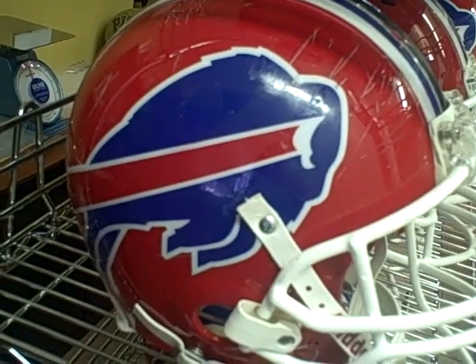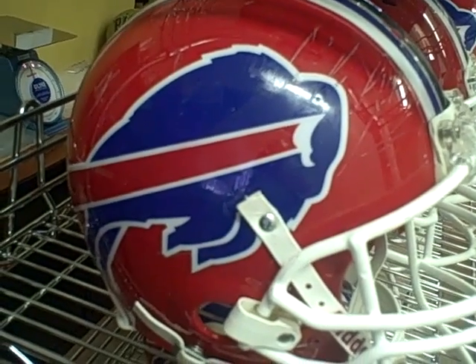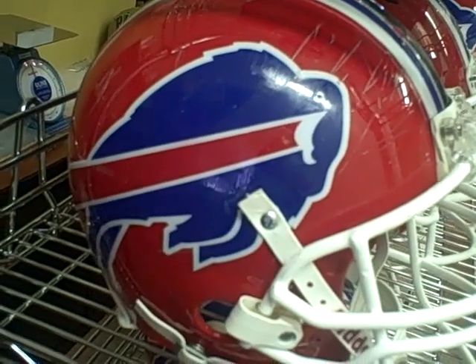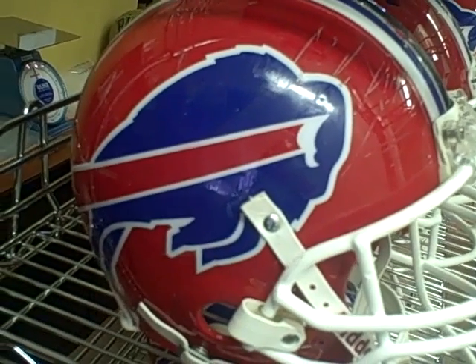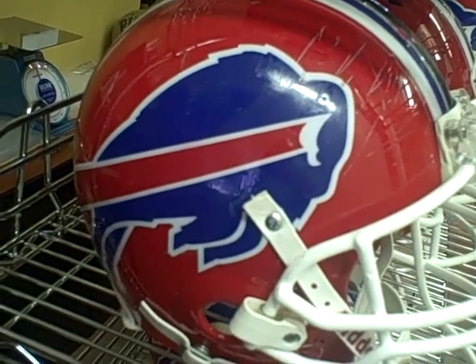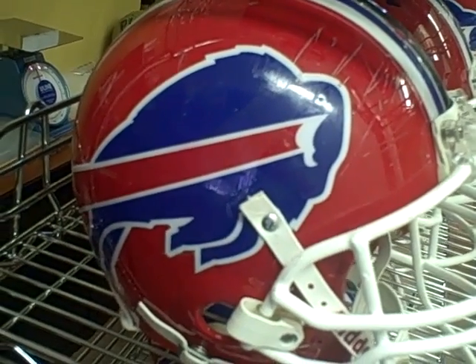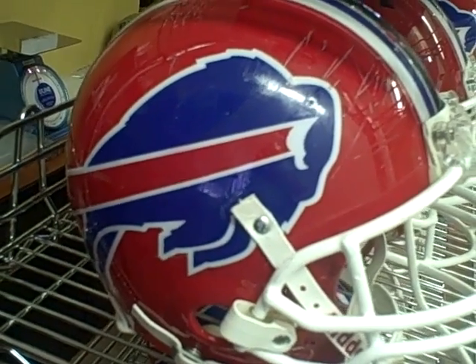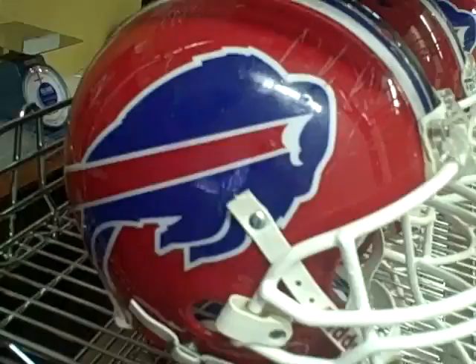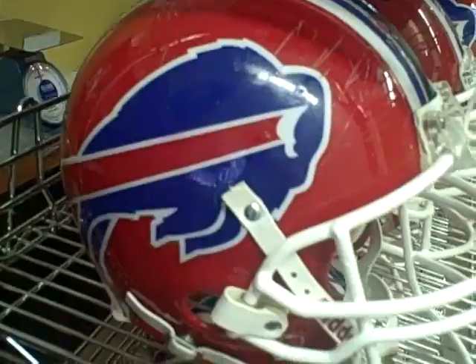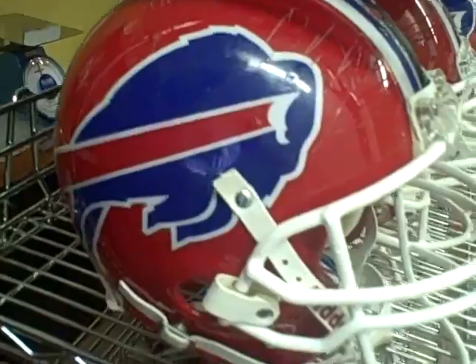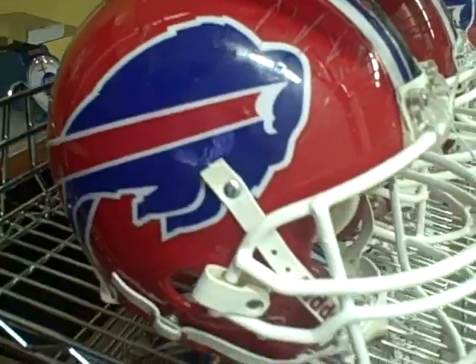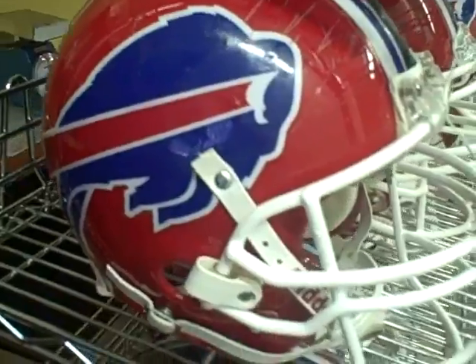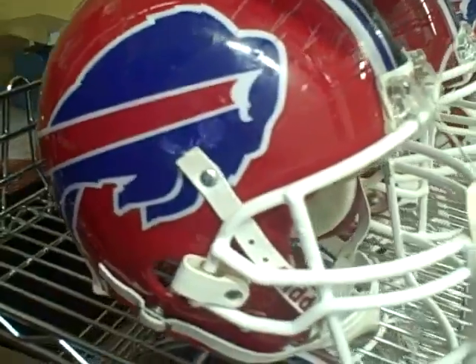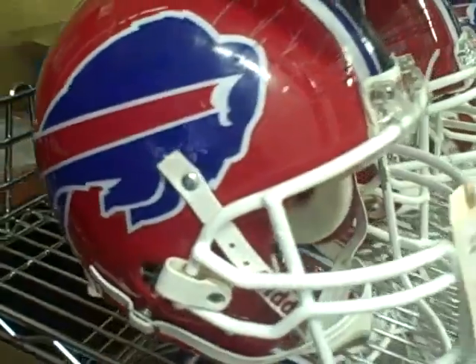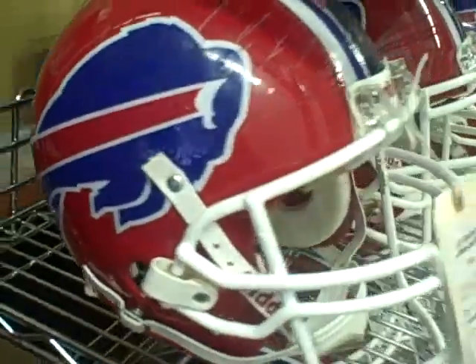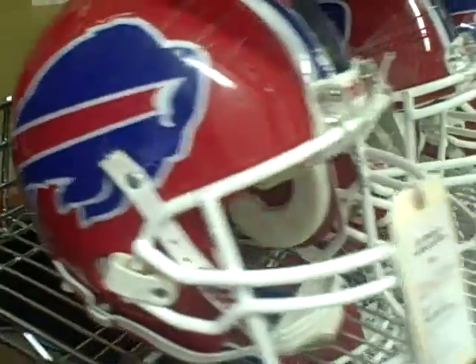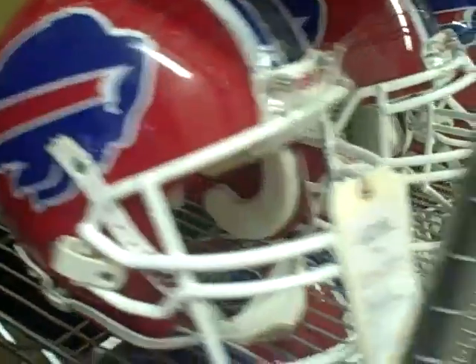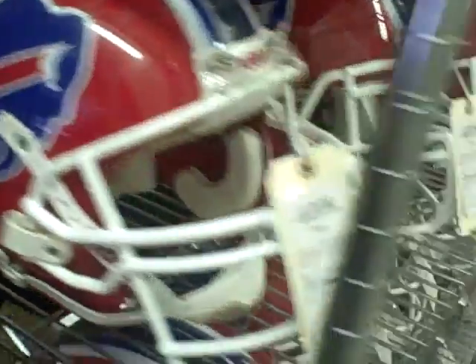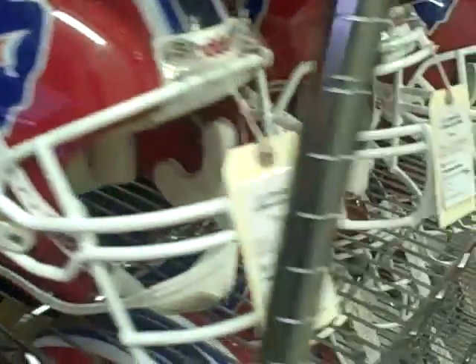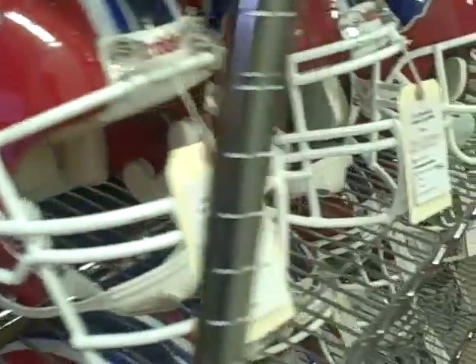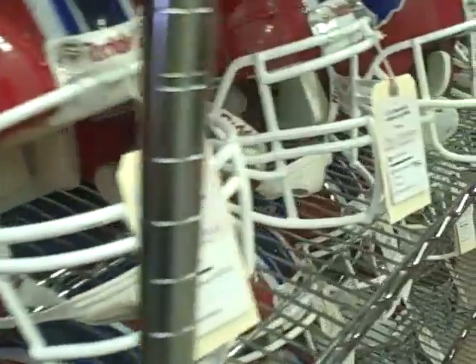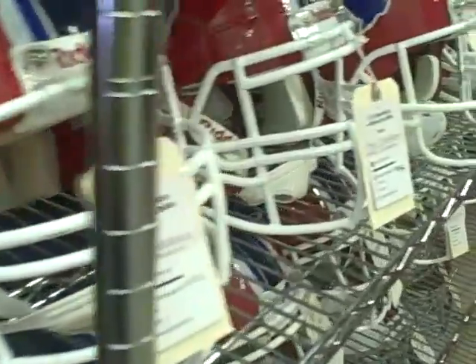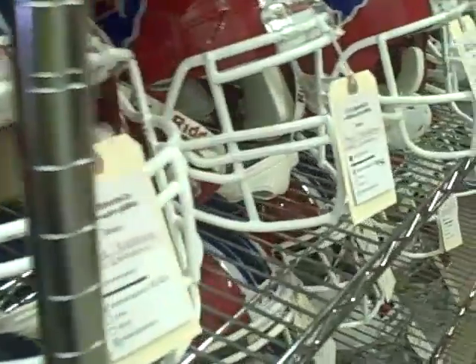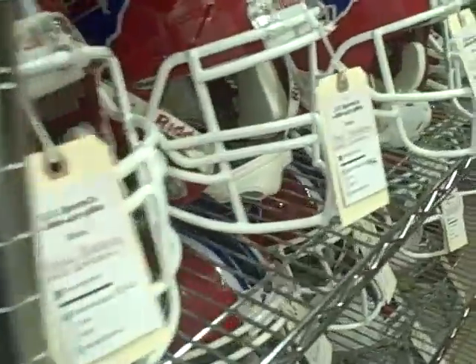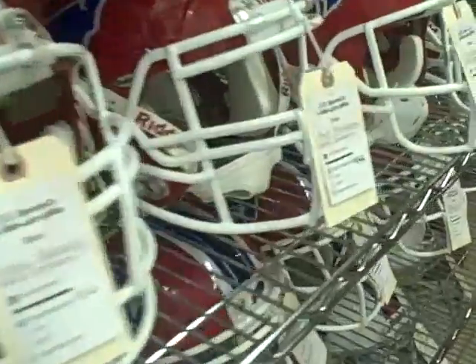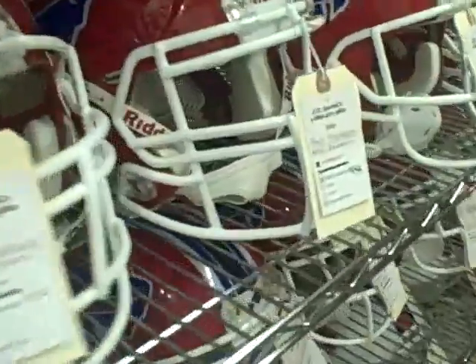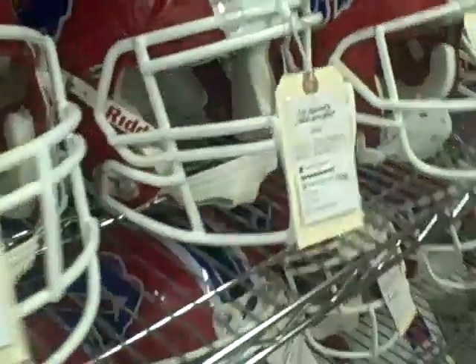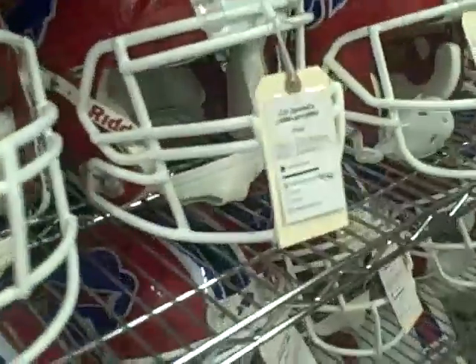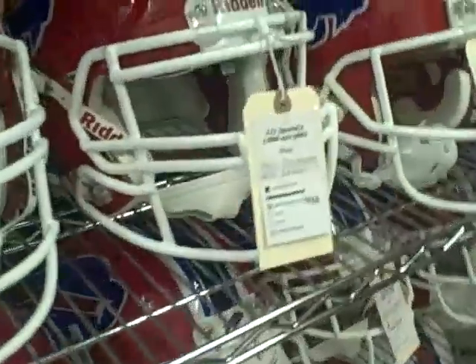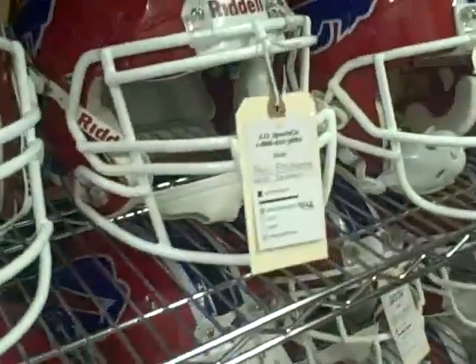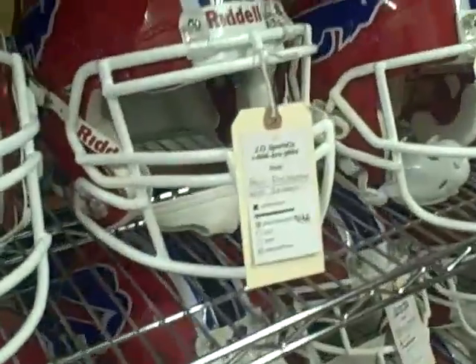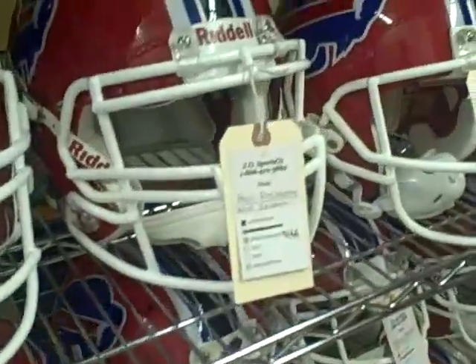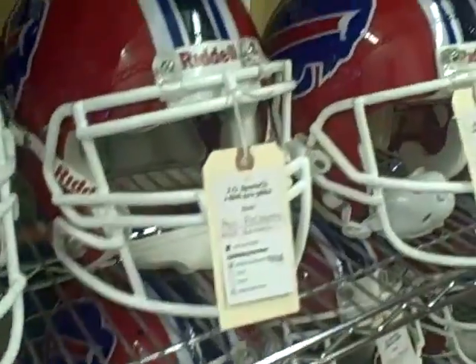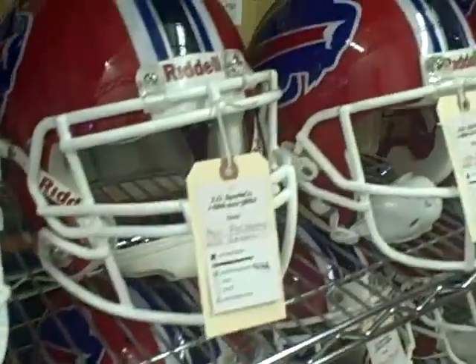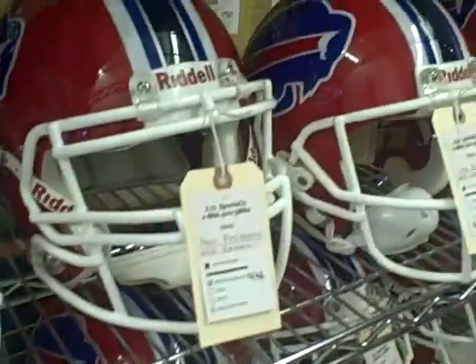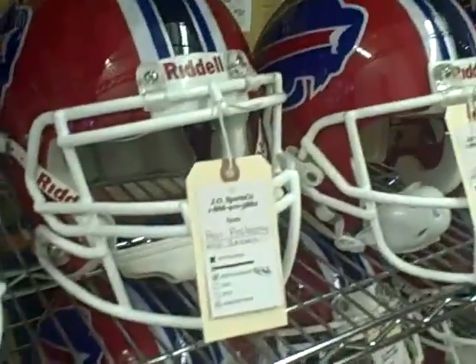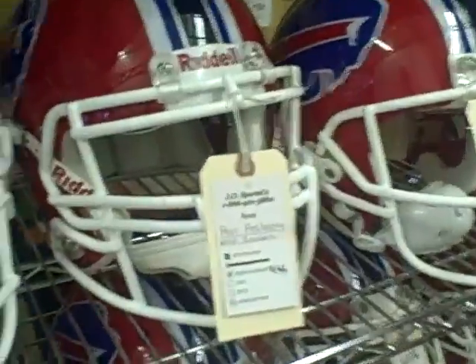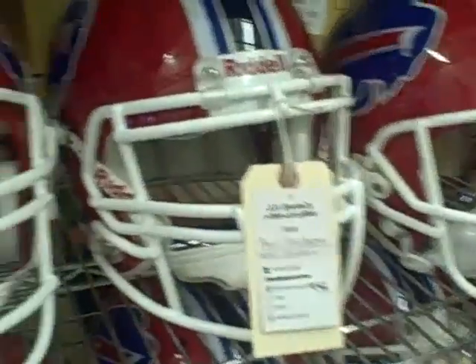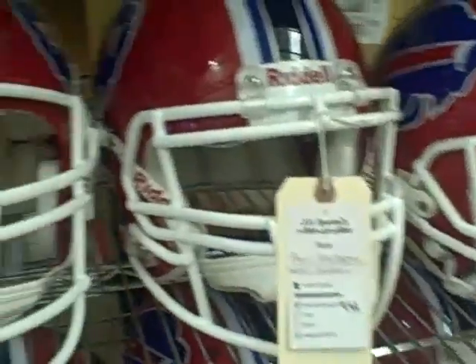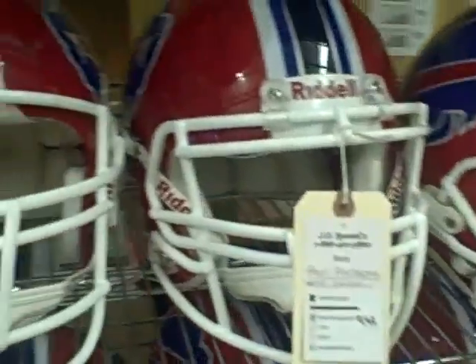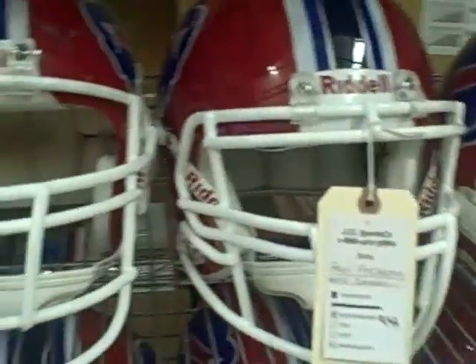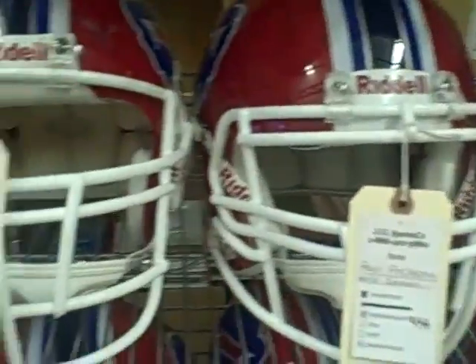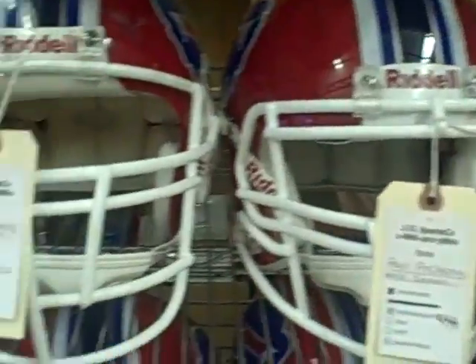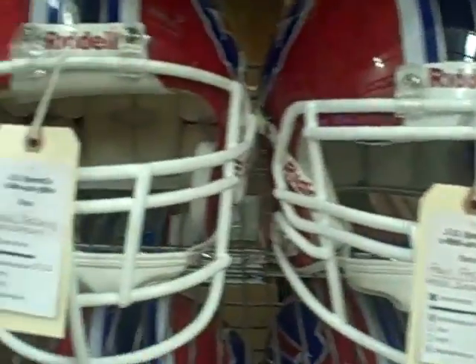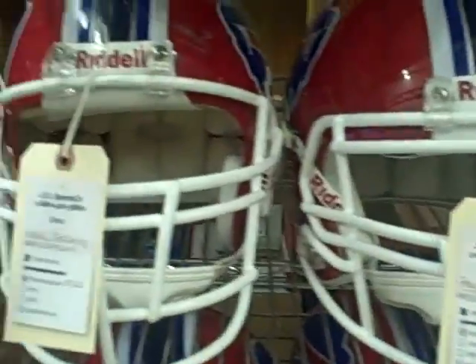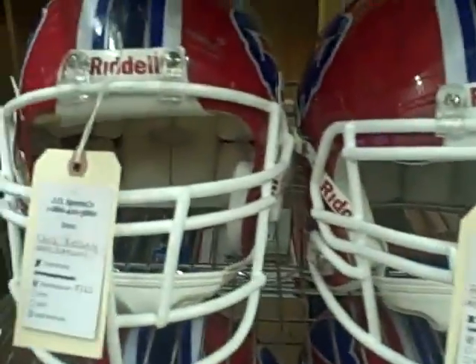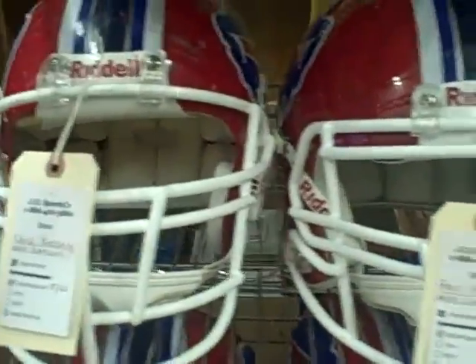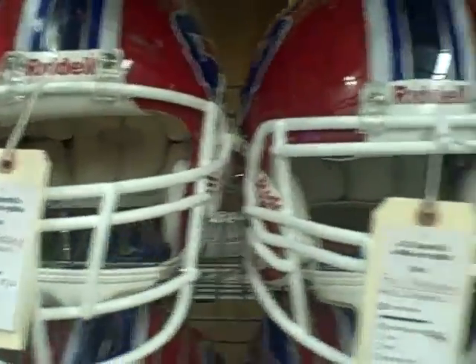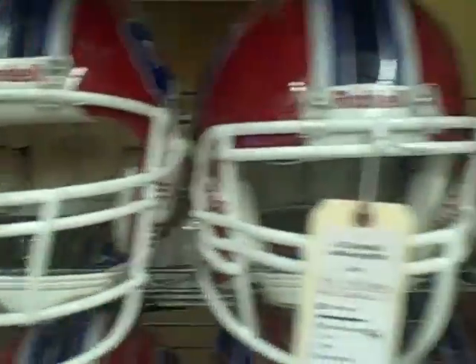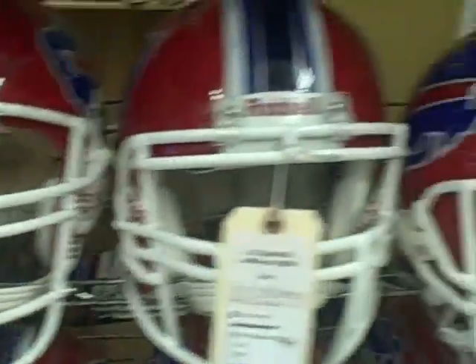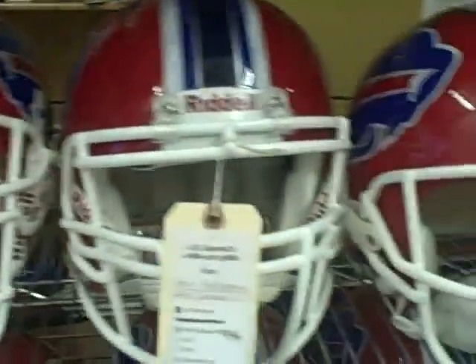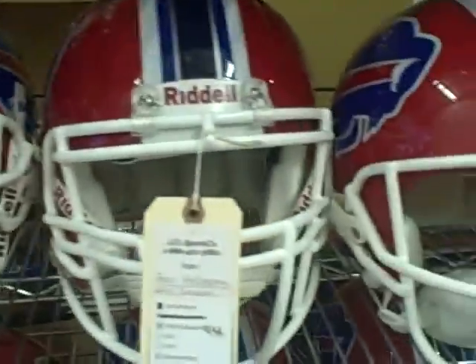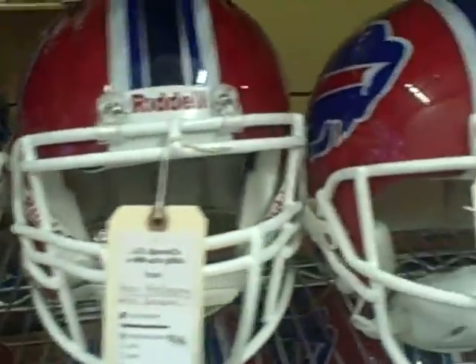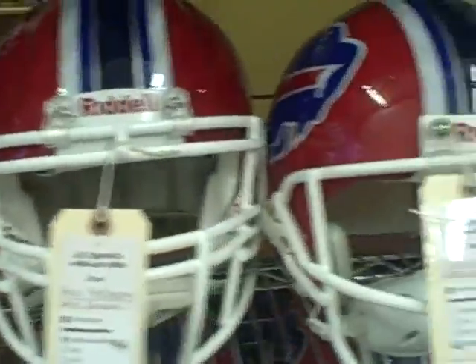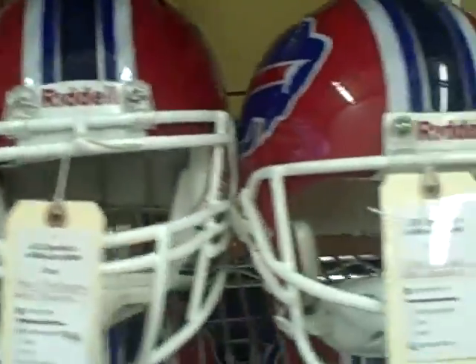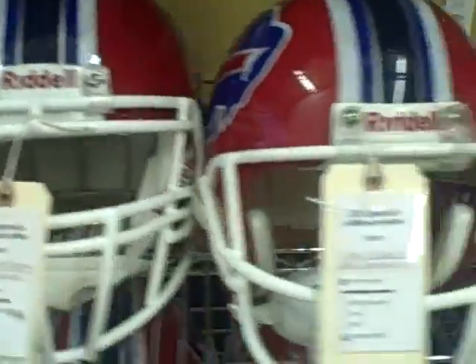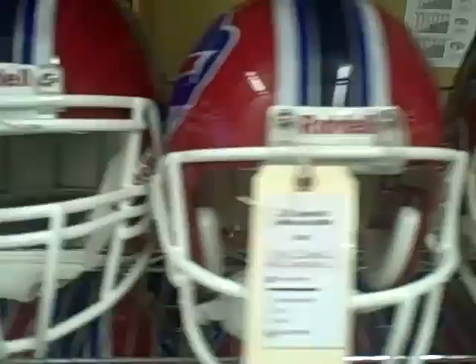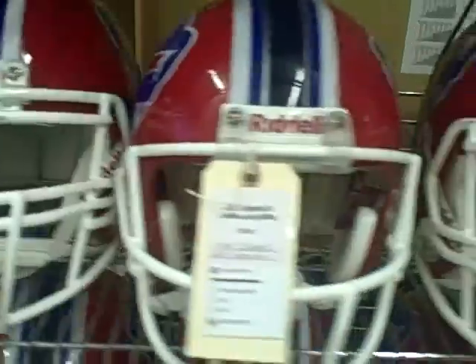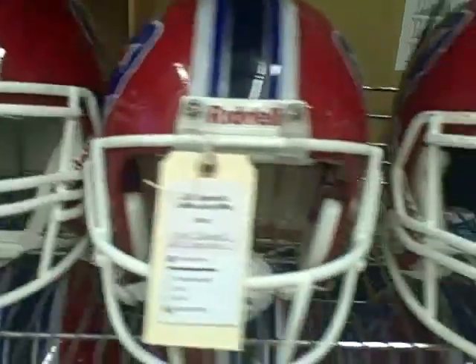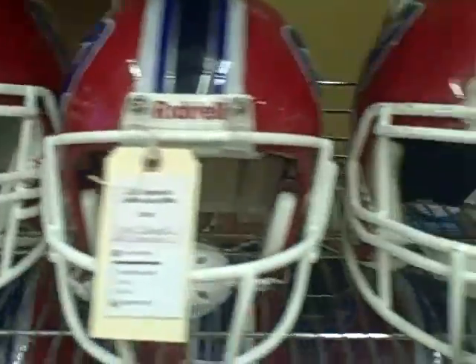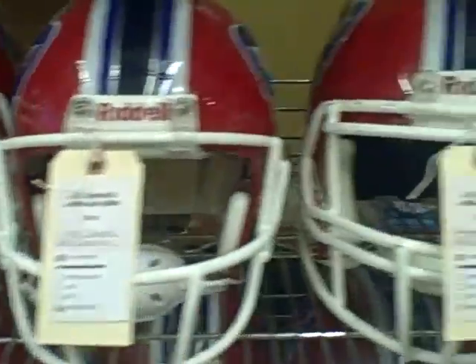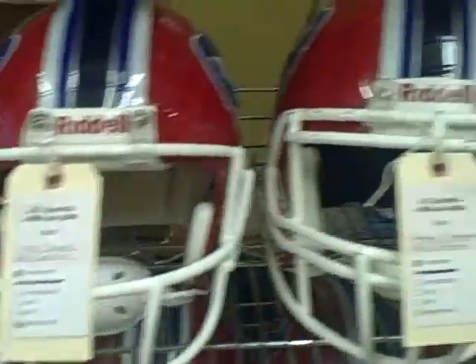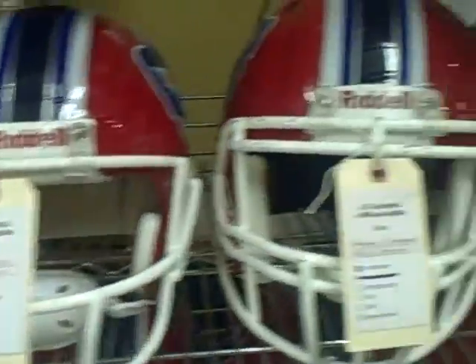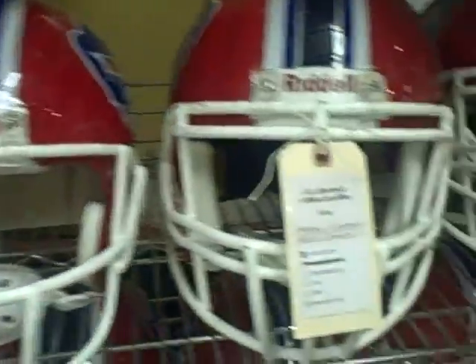Alright, check this out. Buffalo Bills fans, we've got some helmets for you right here. Bunch of them from the 2010 season. Pretty good players, pretty good names.